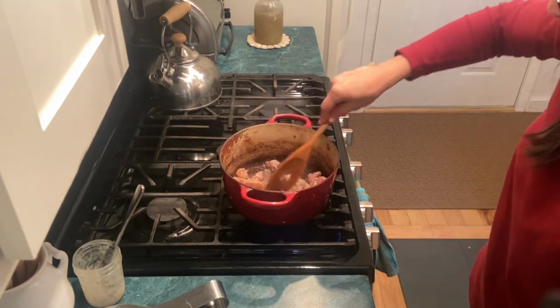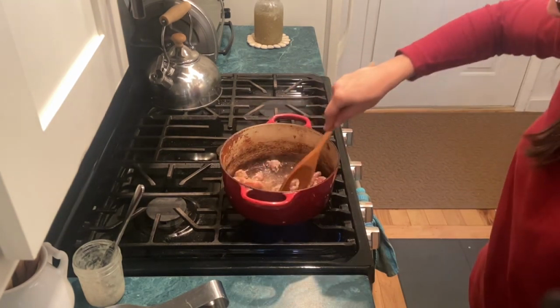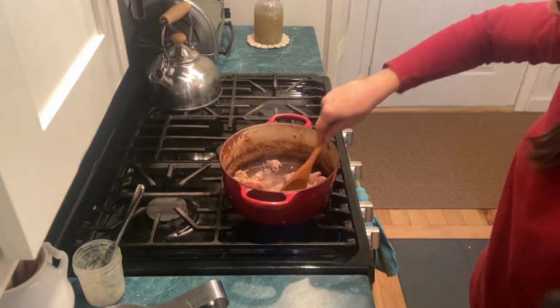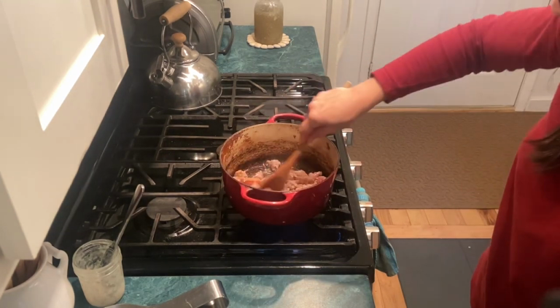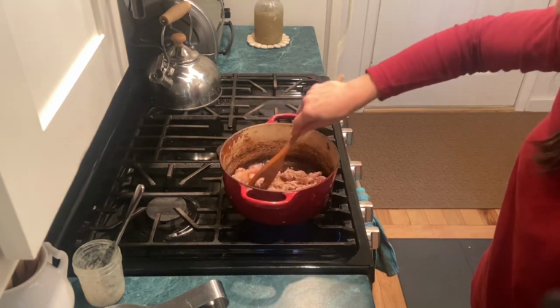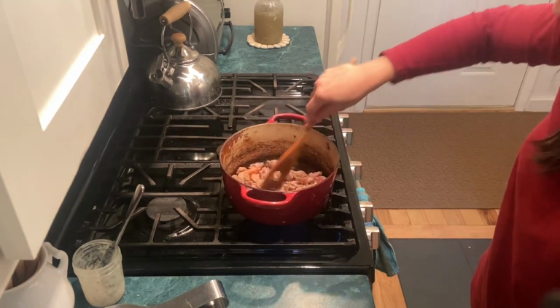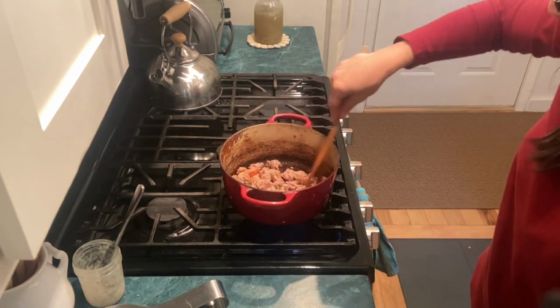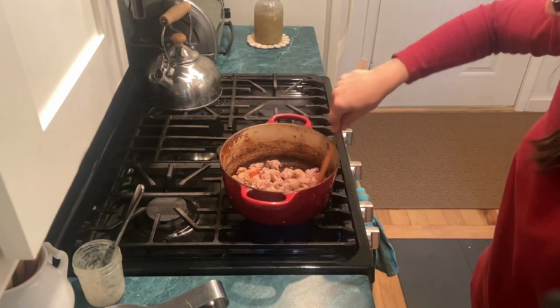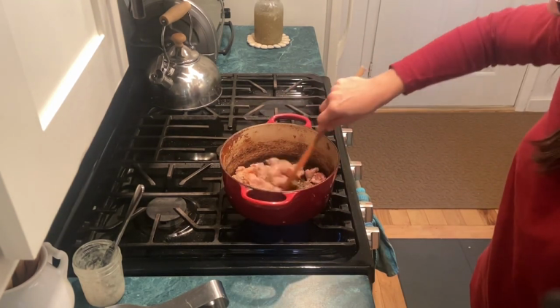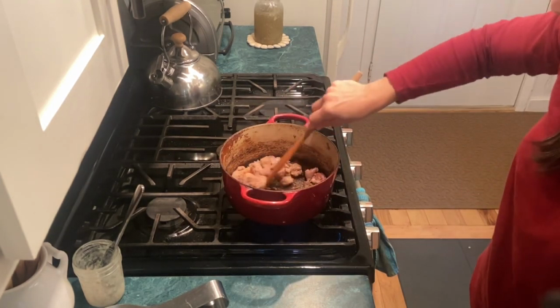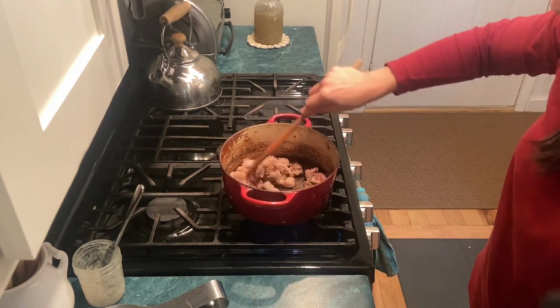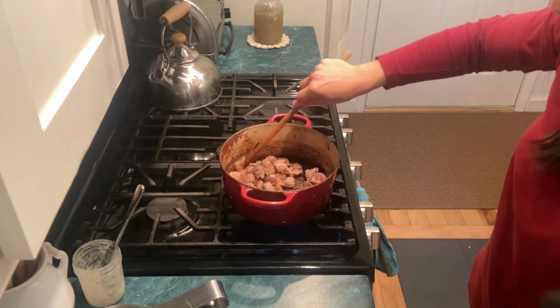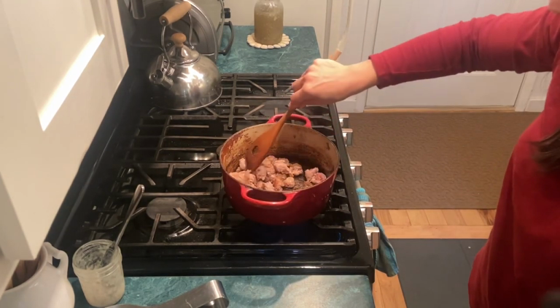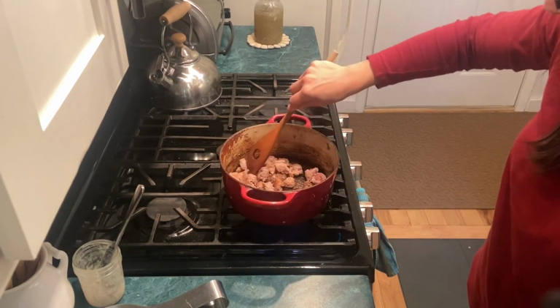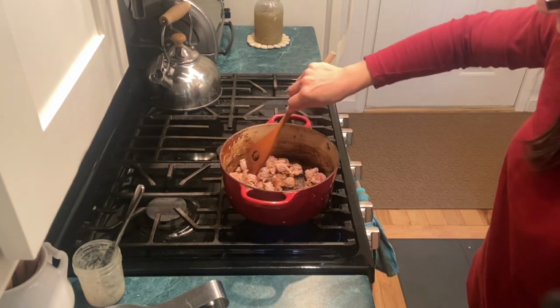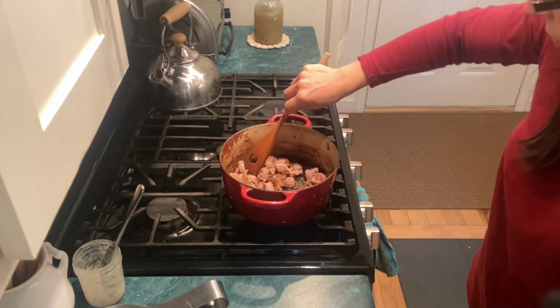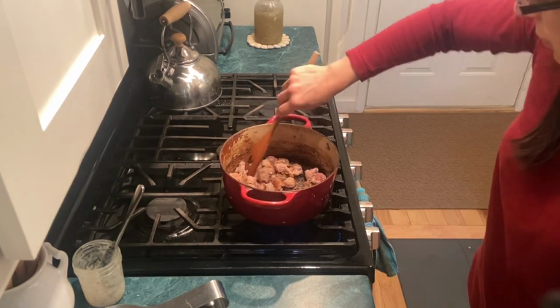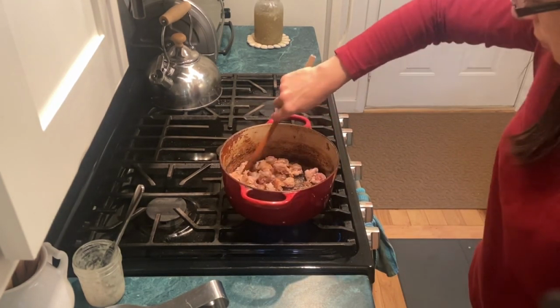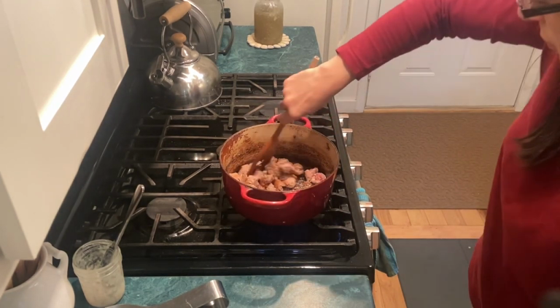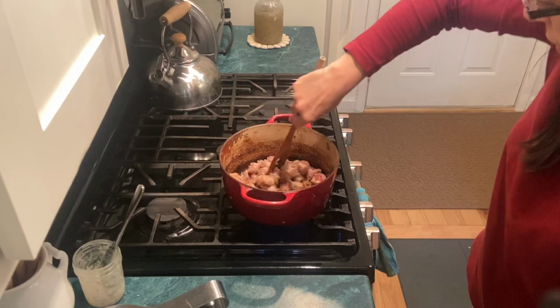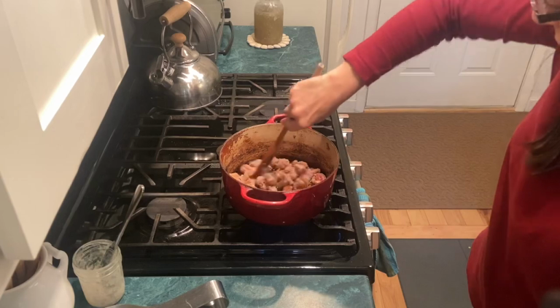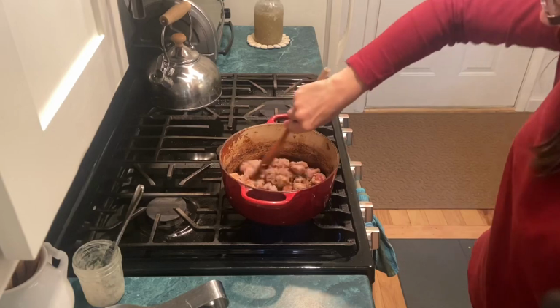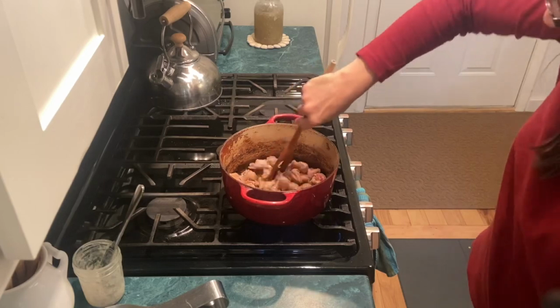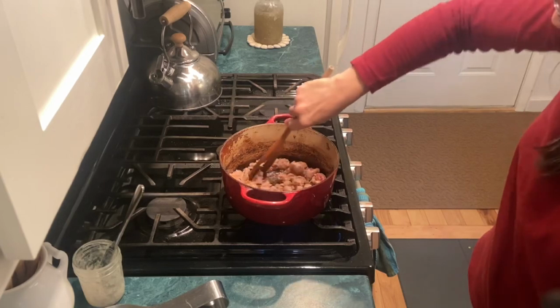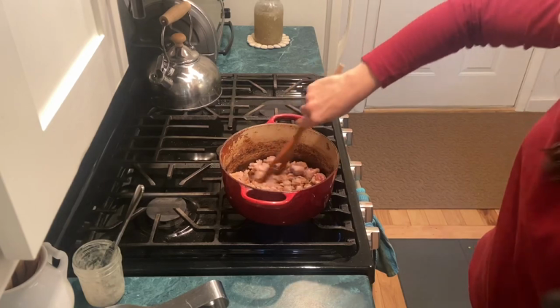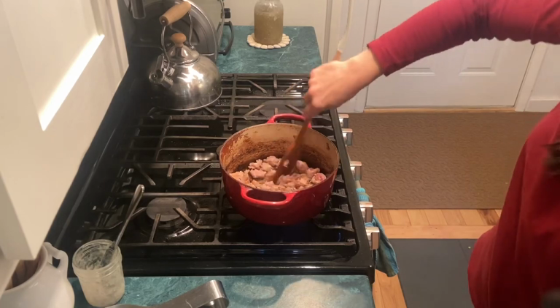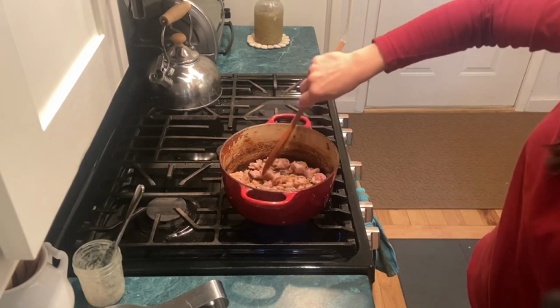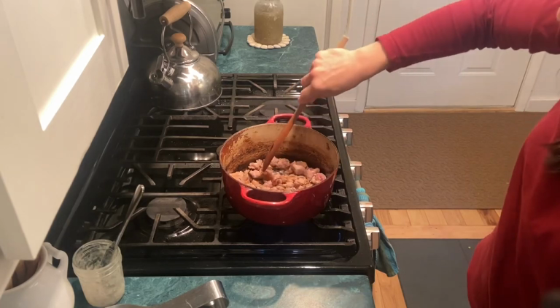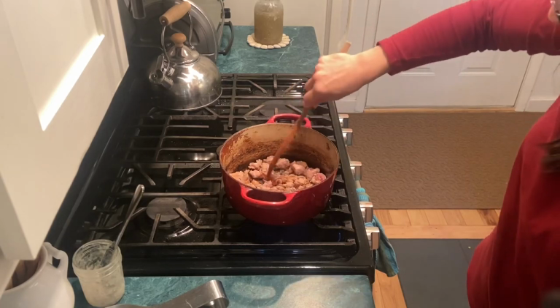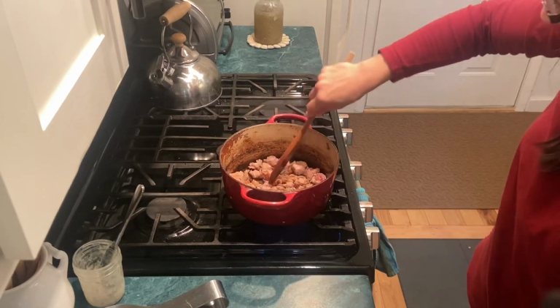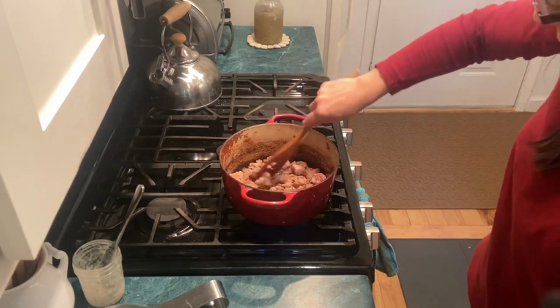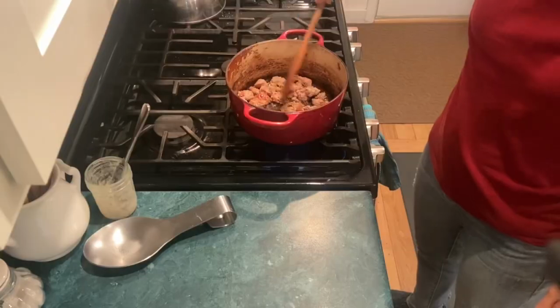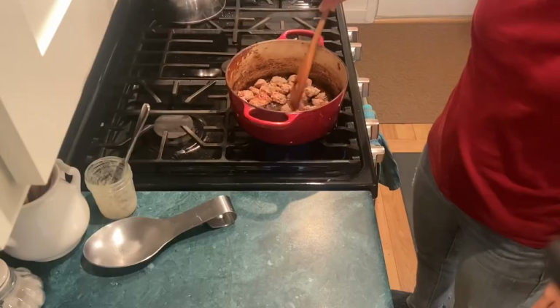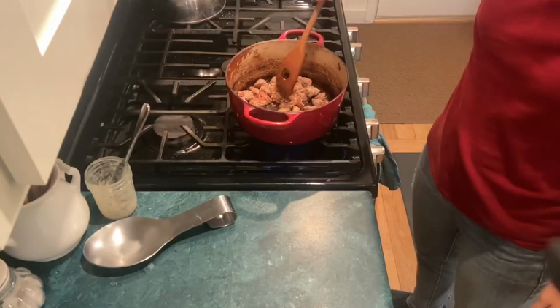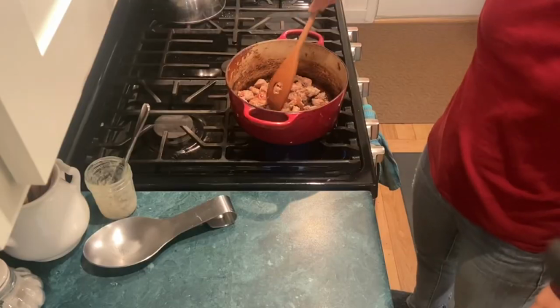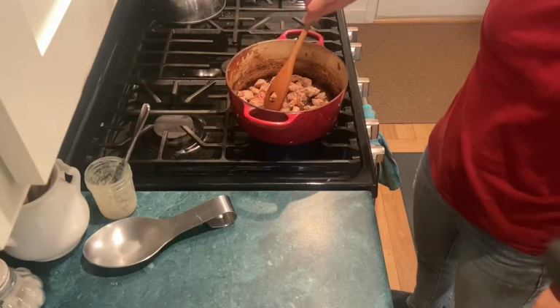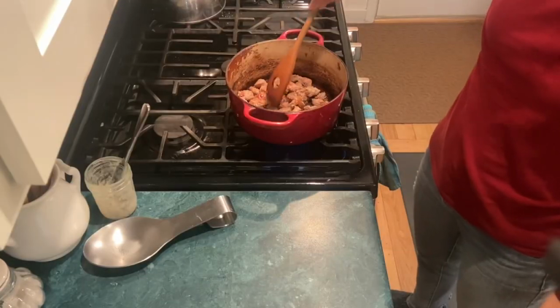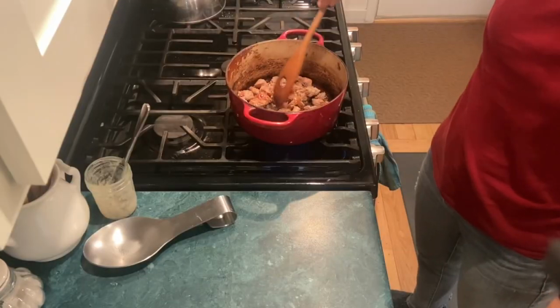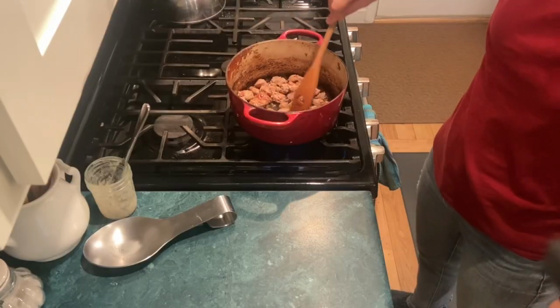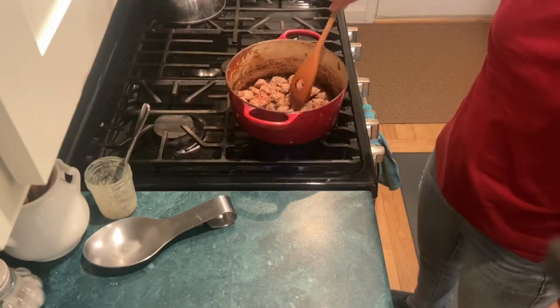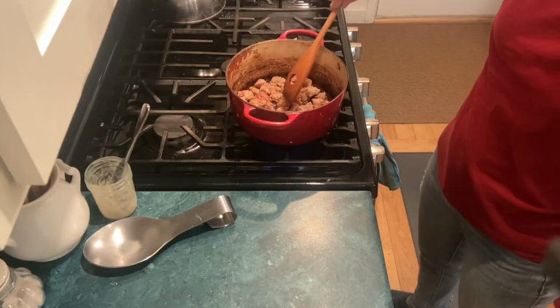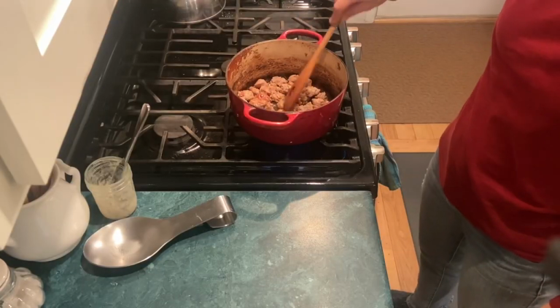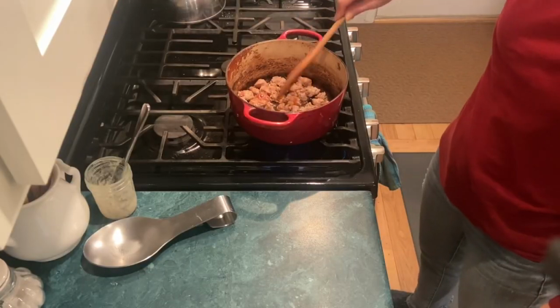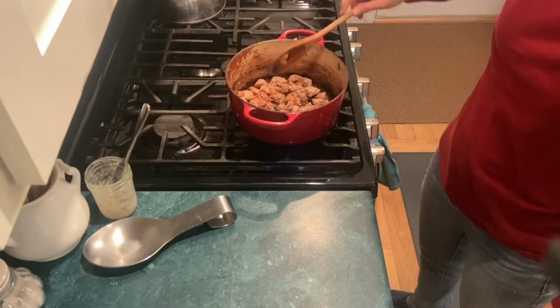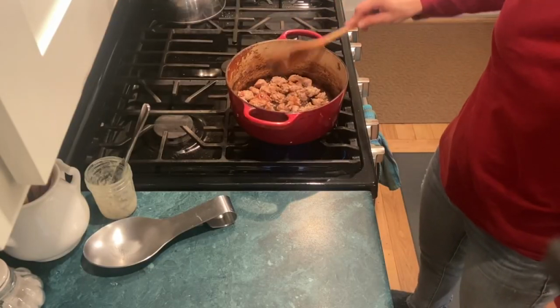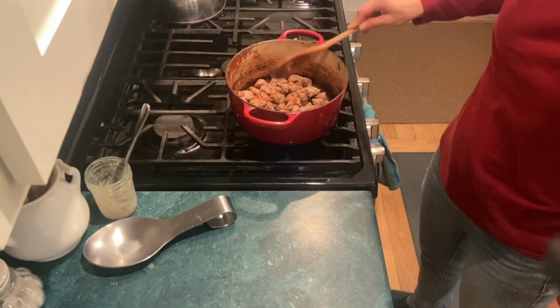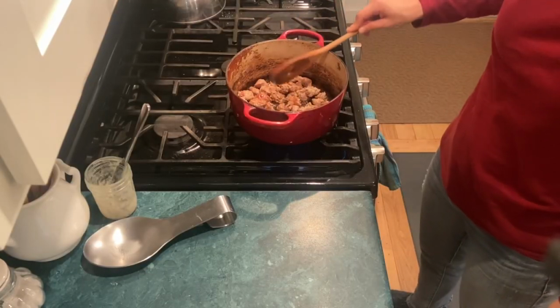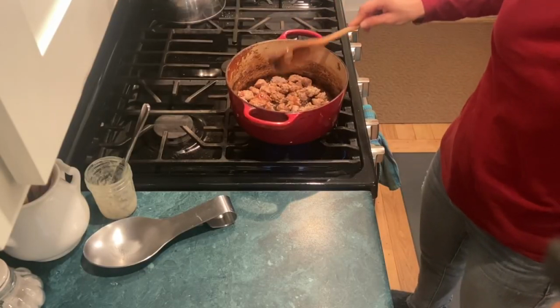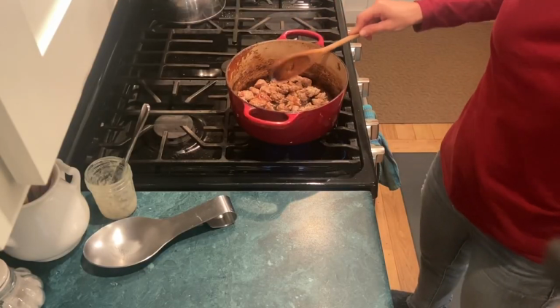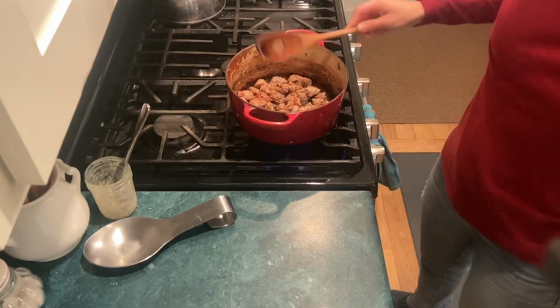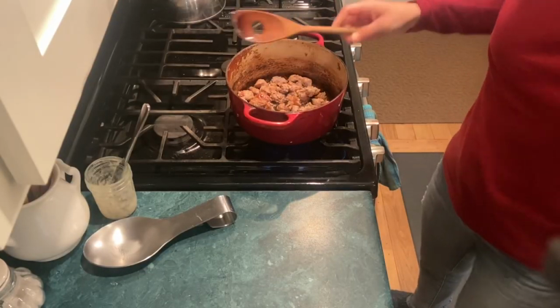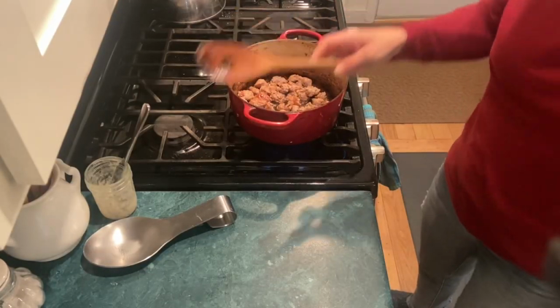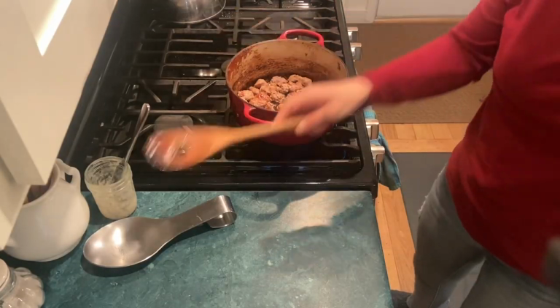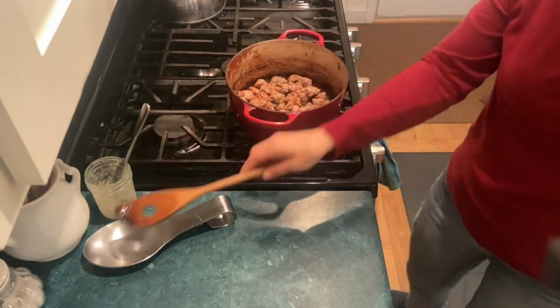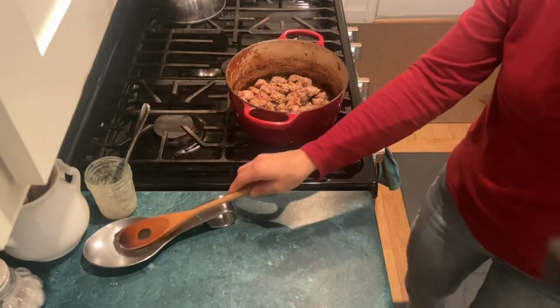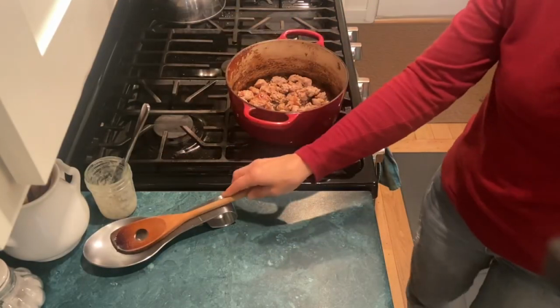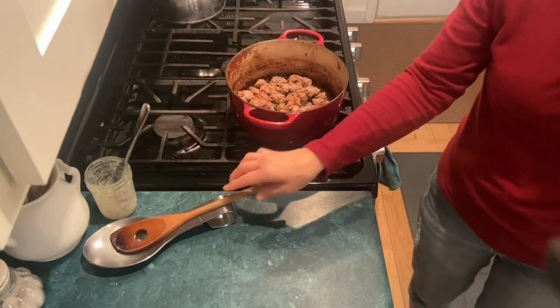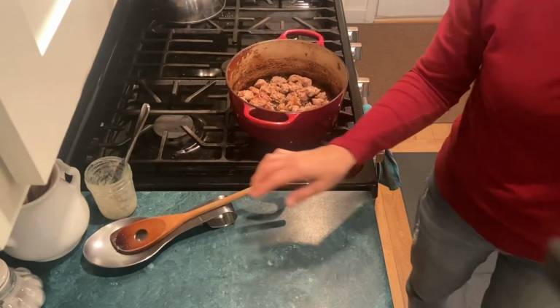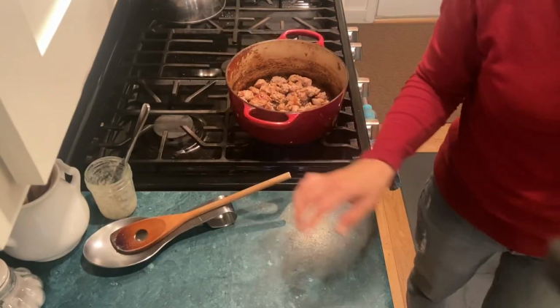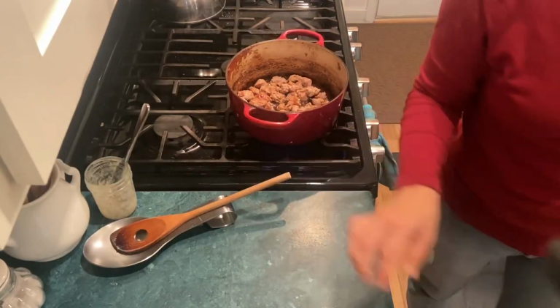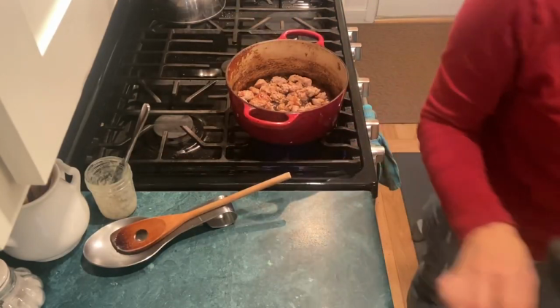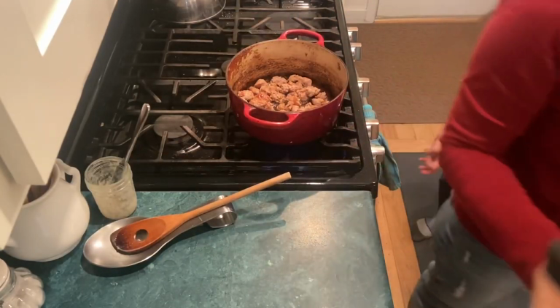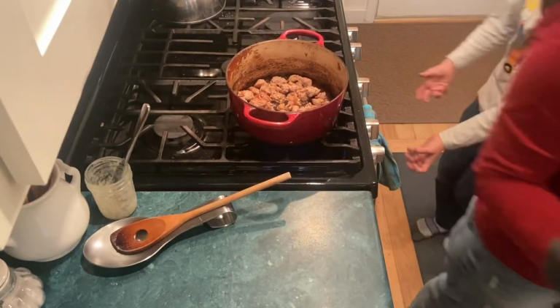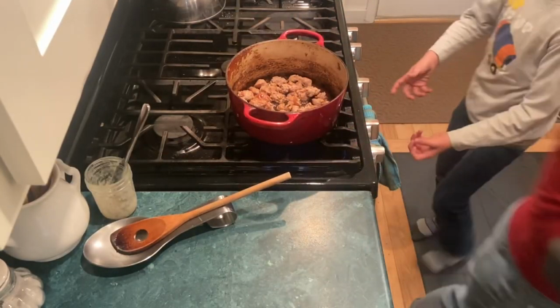This sausage smells really good. Does anybody smell this sausage? This smells really good.